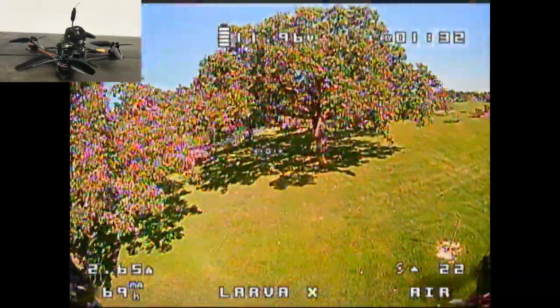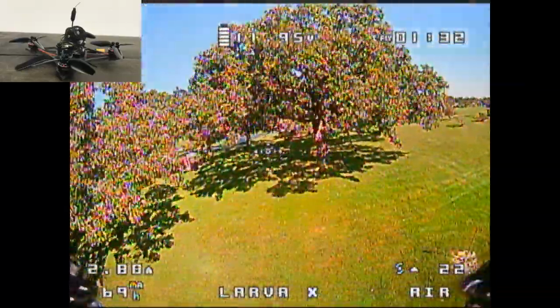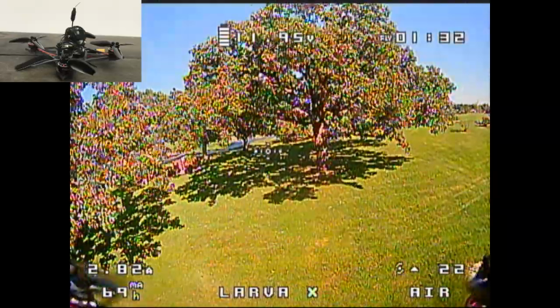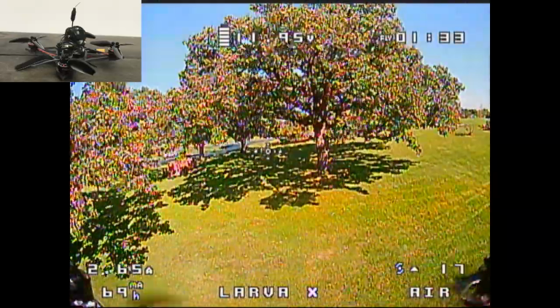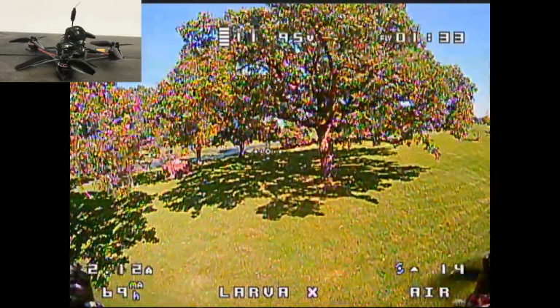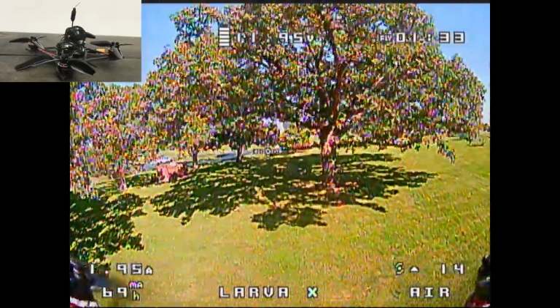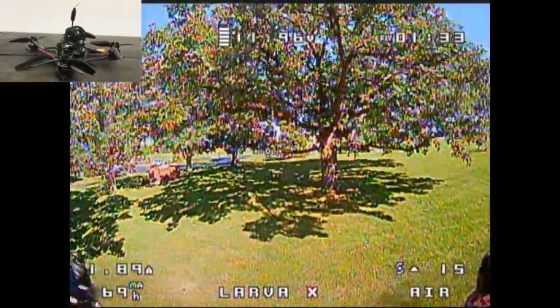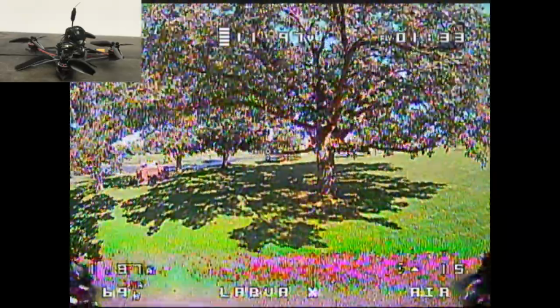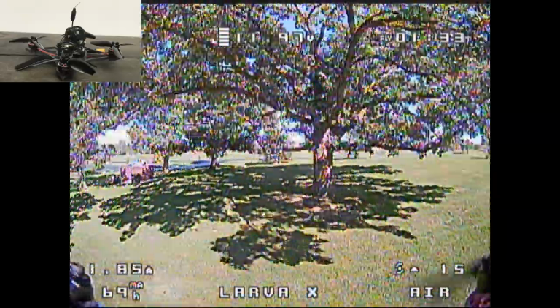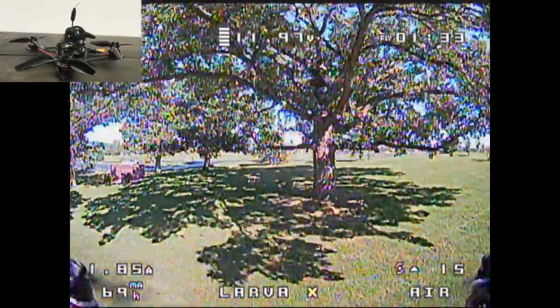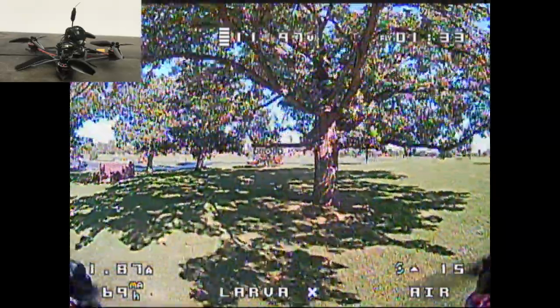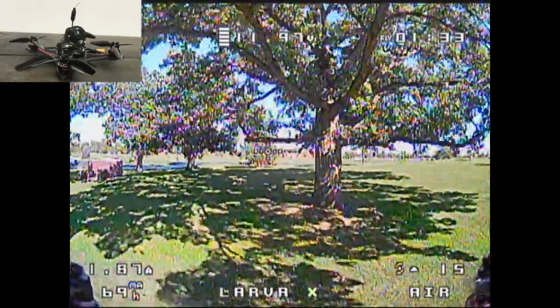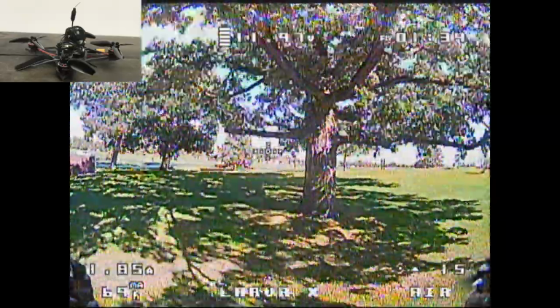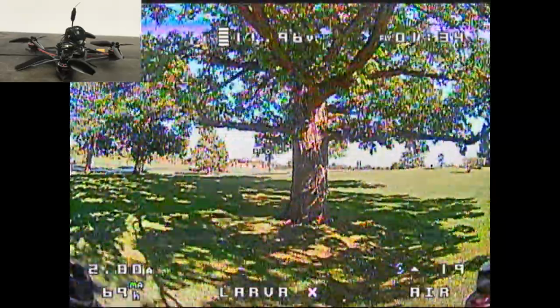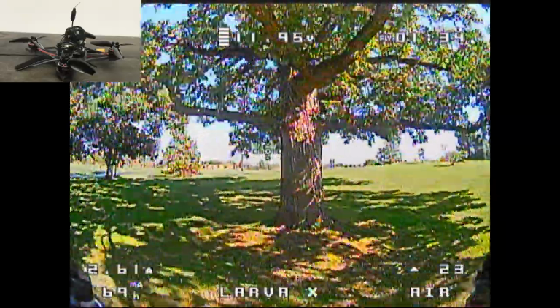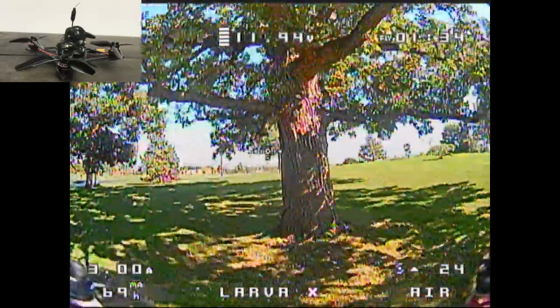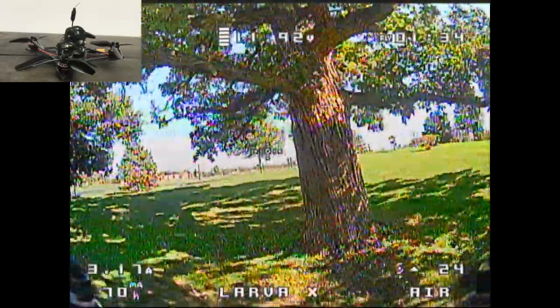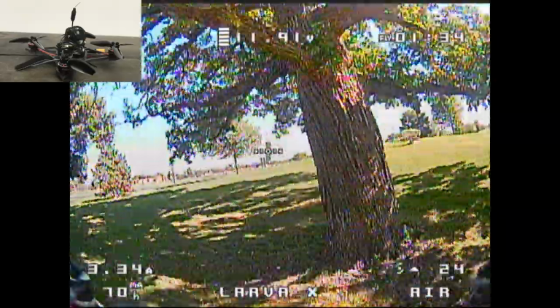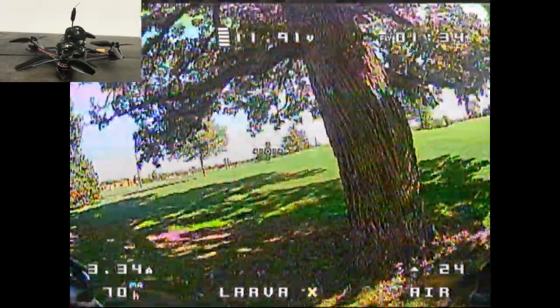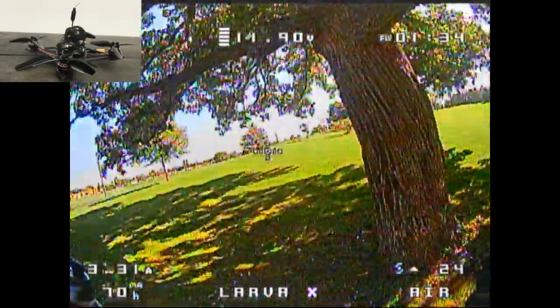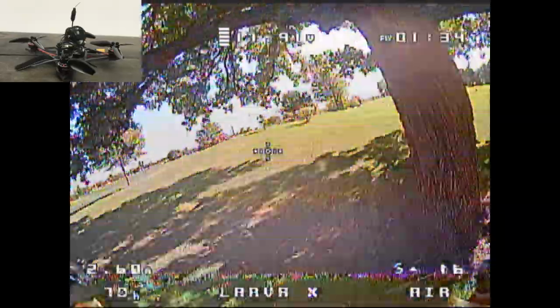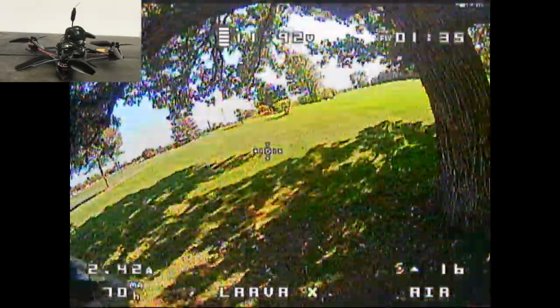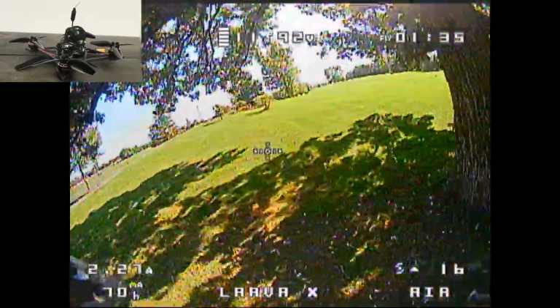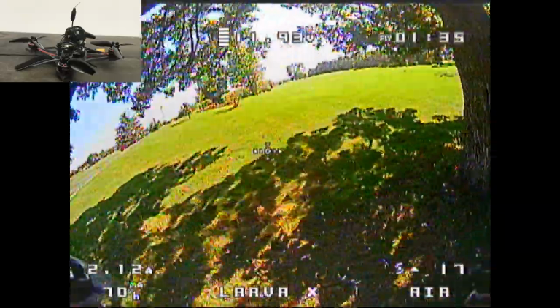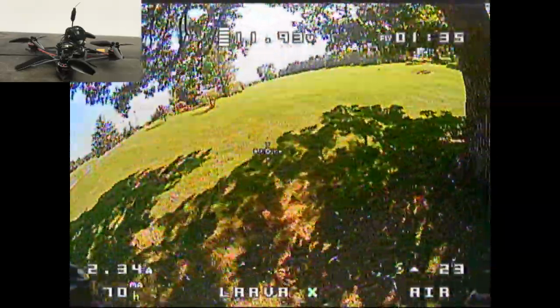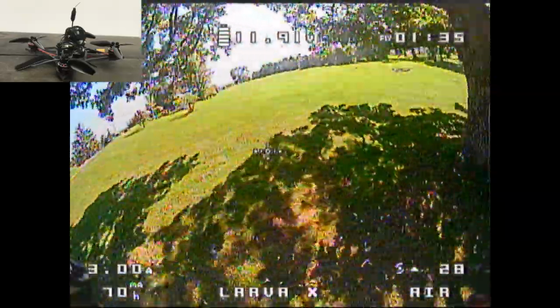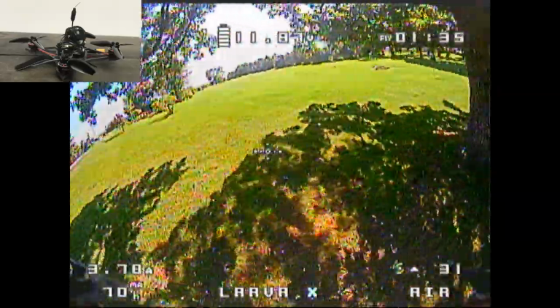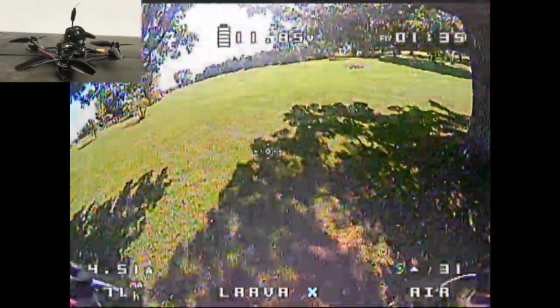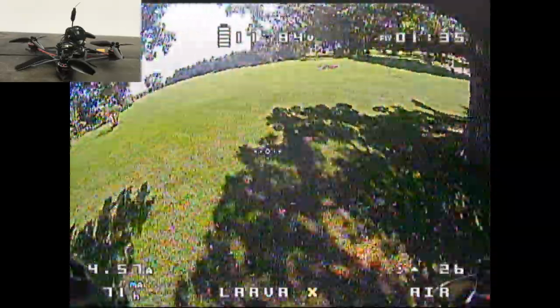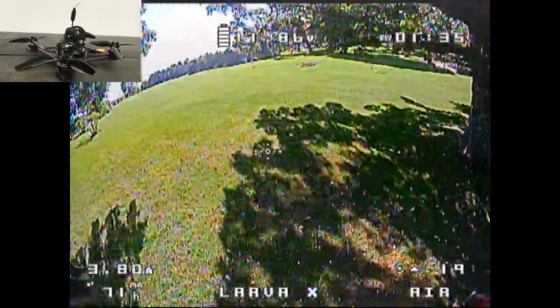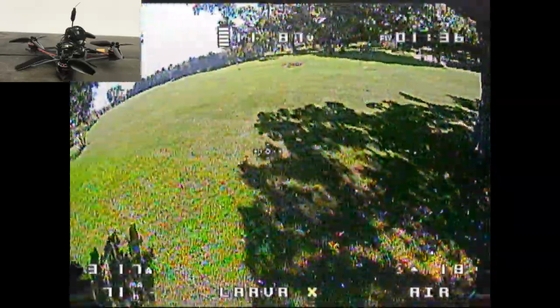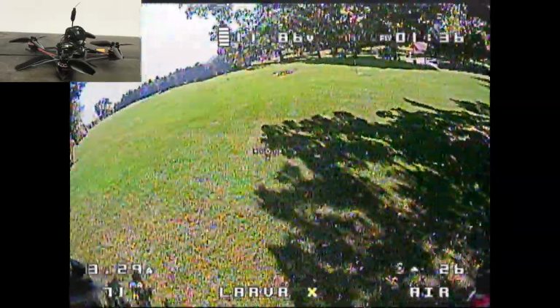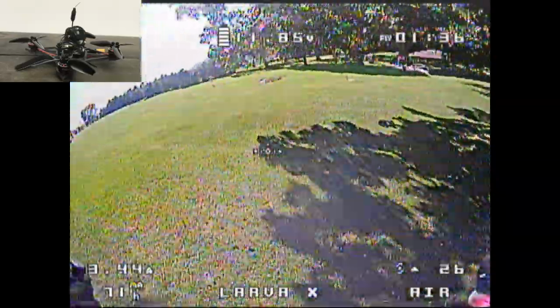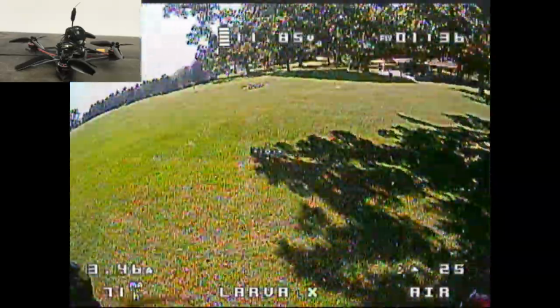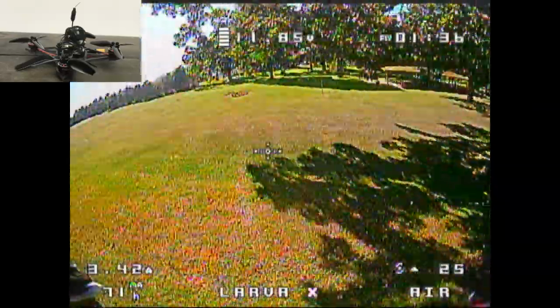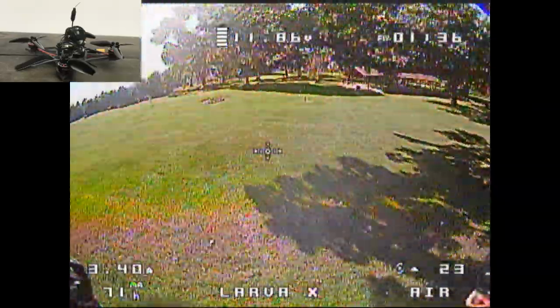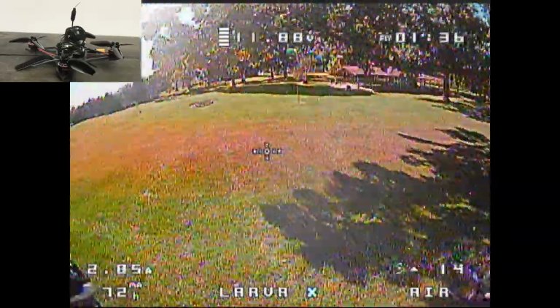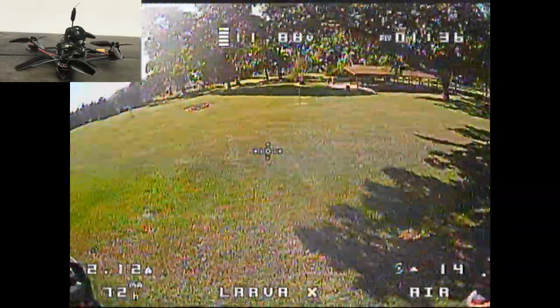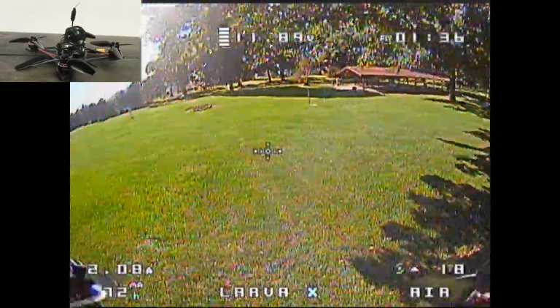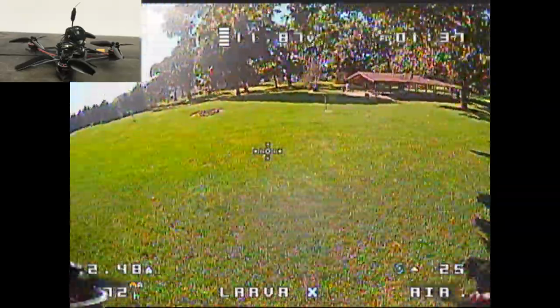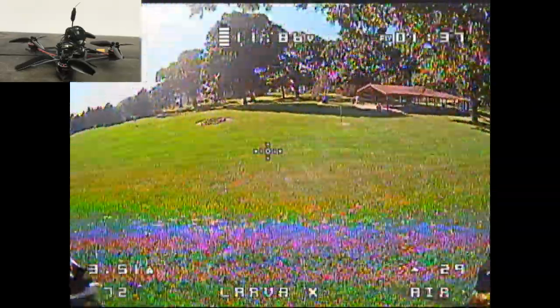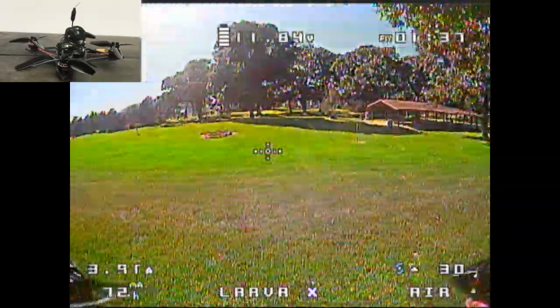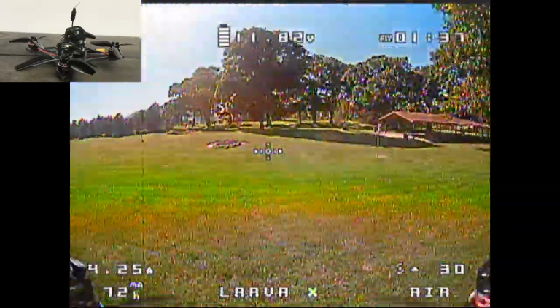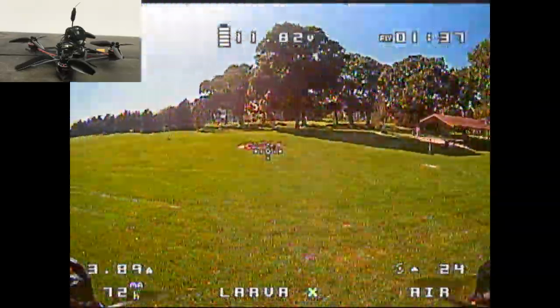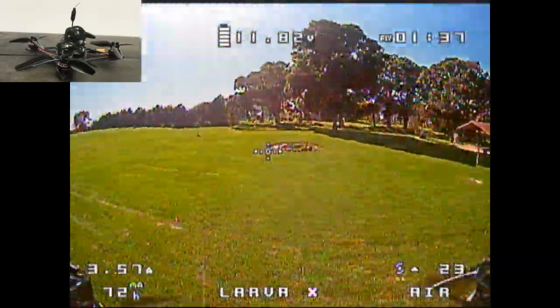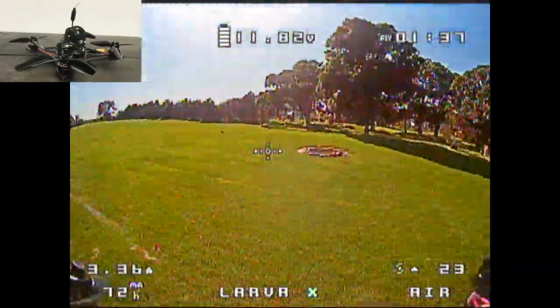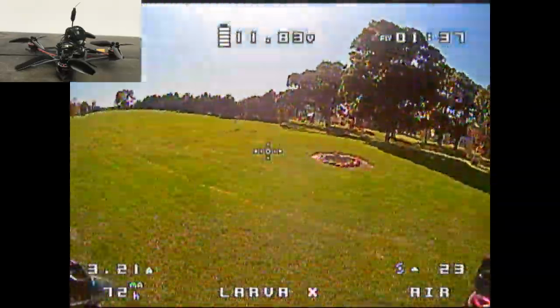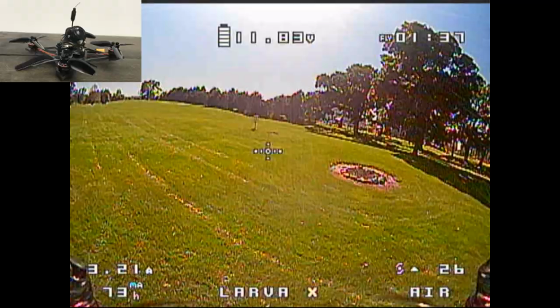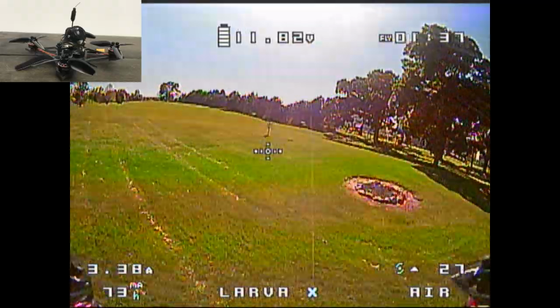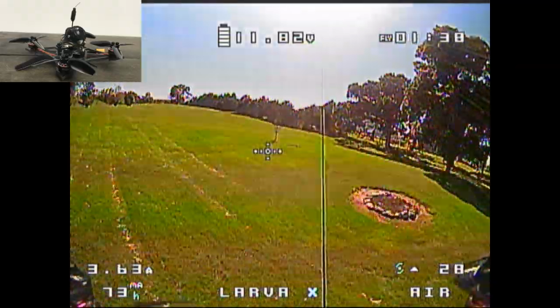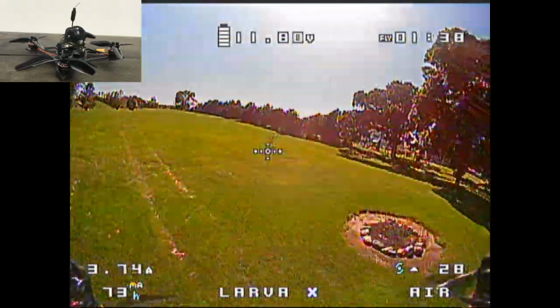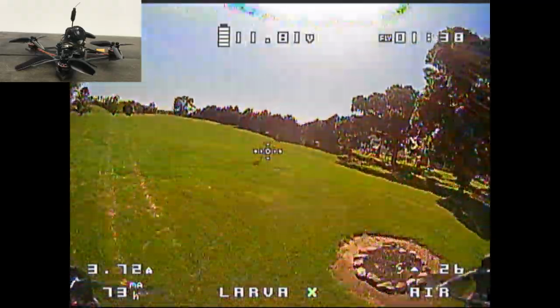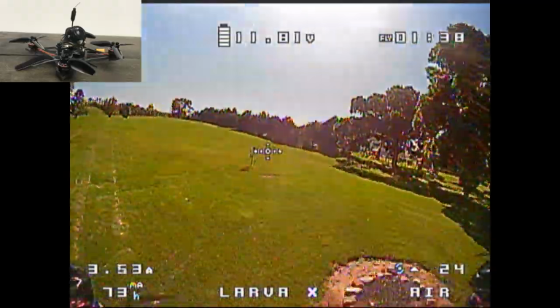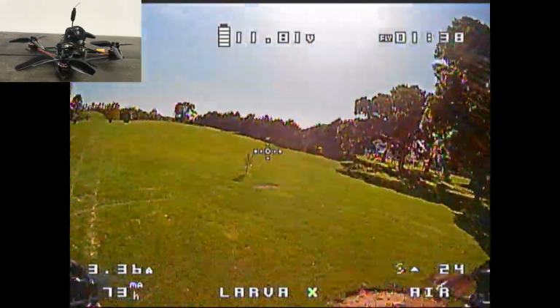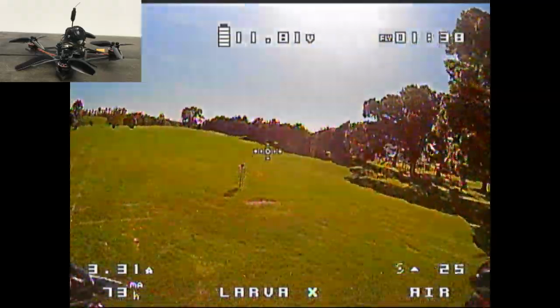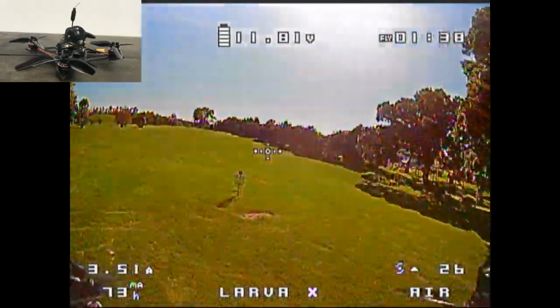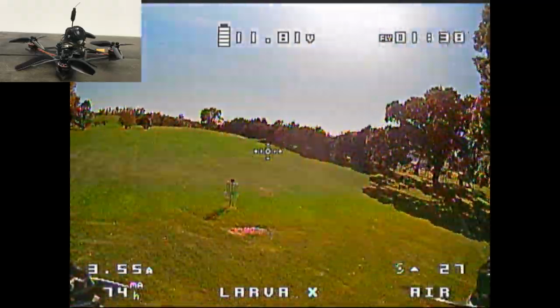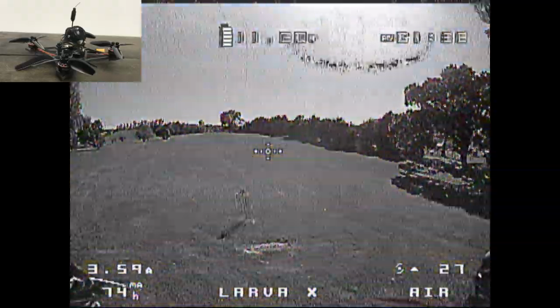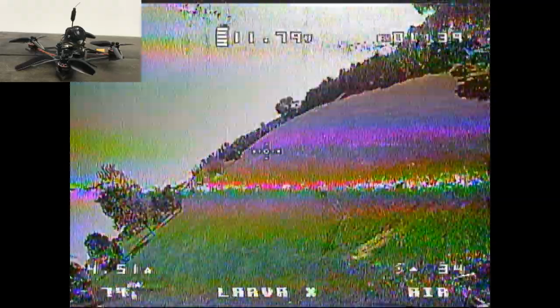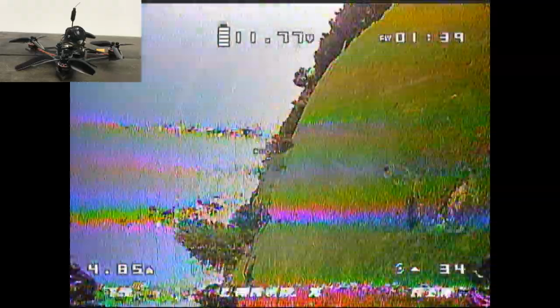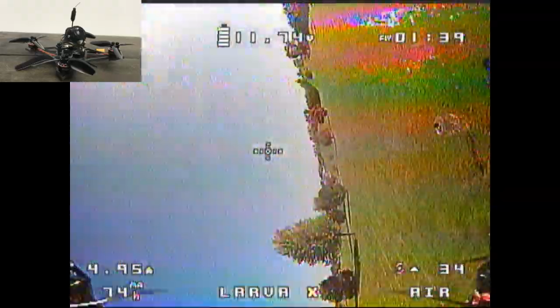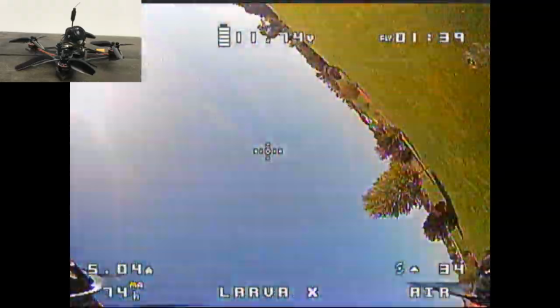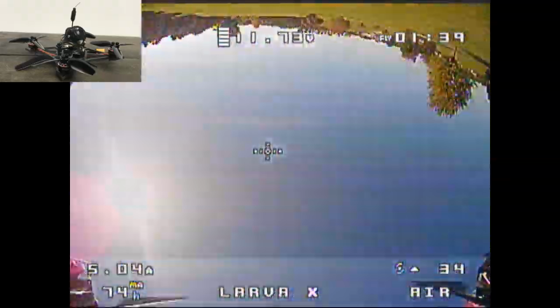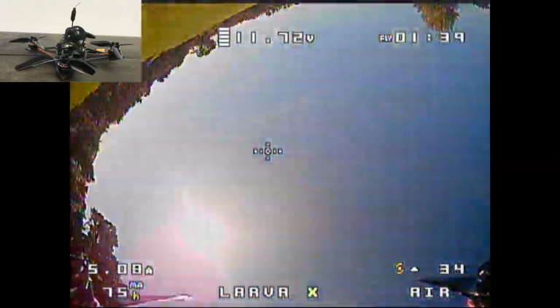This RunCam Nano 2 is a really nice camera in terms of its form factor, and it actually performs pretty well.